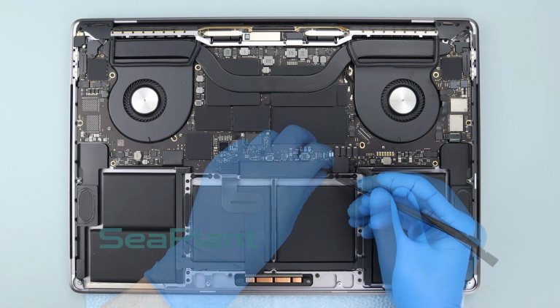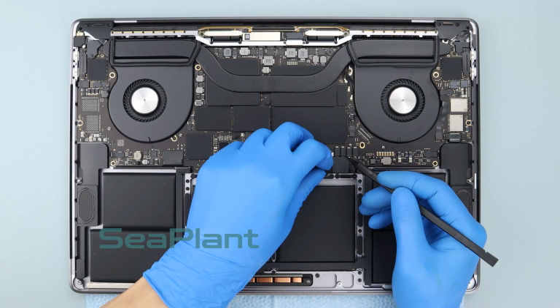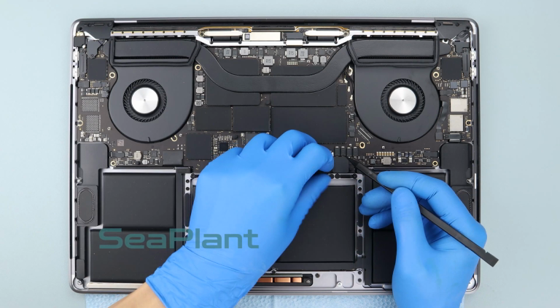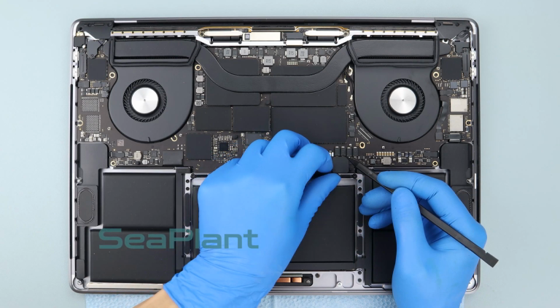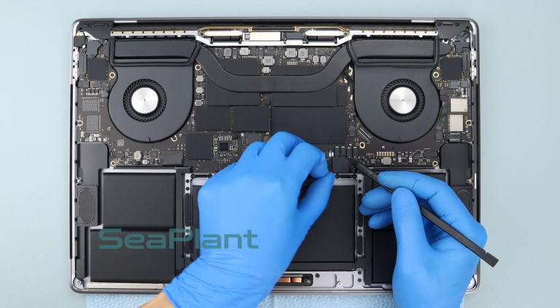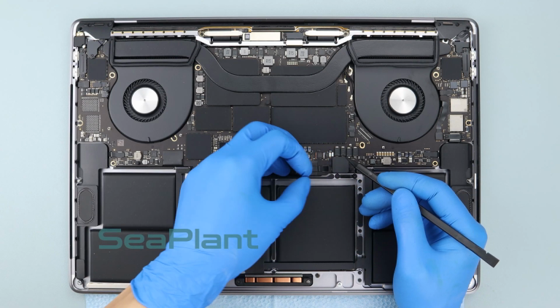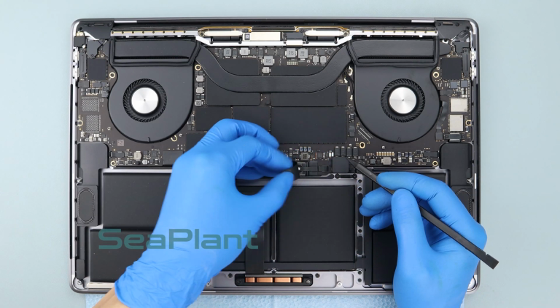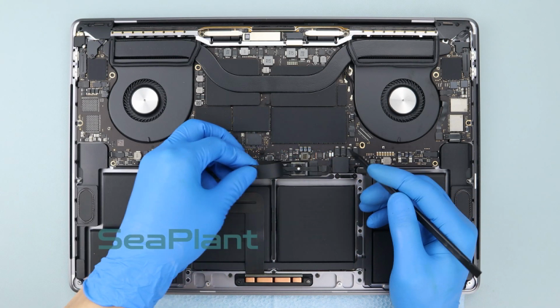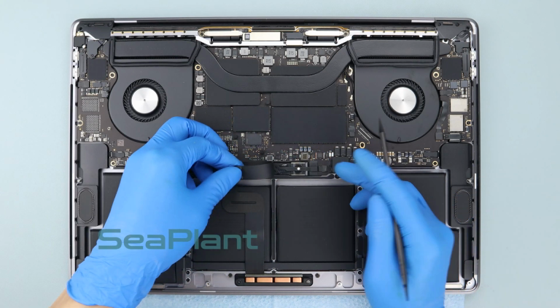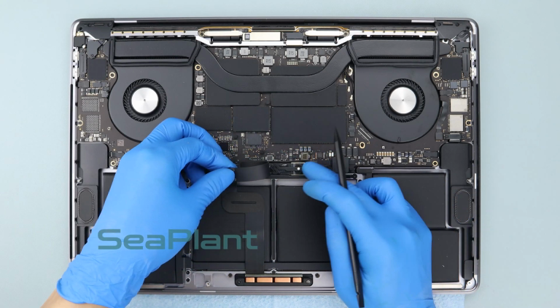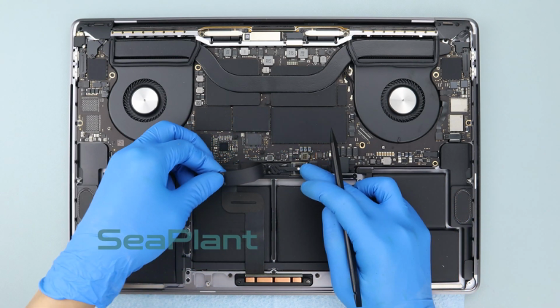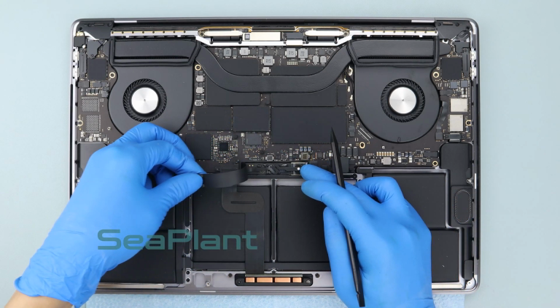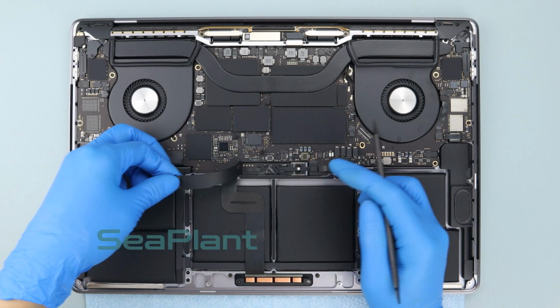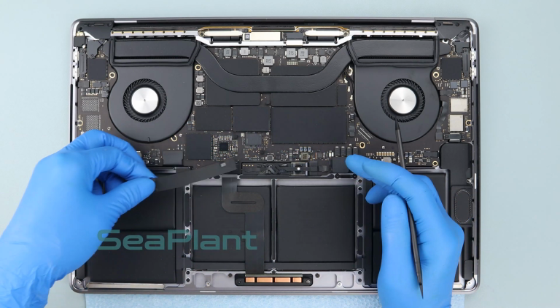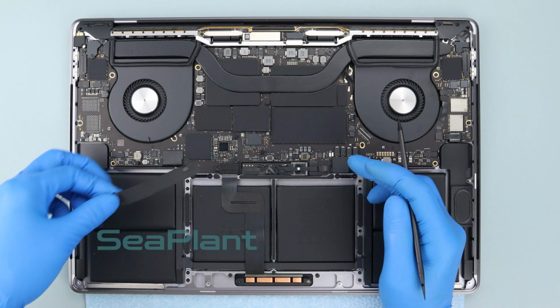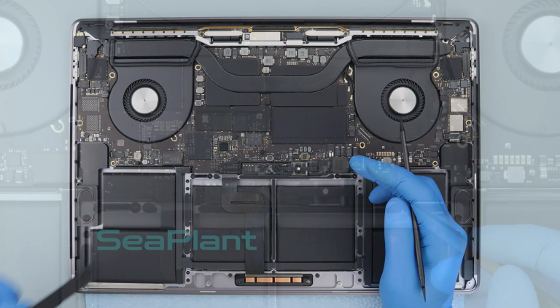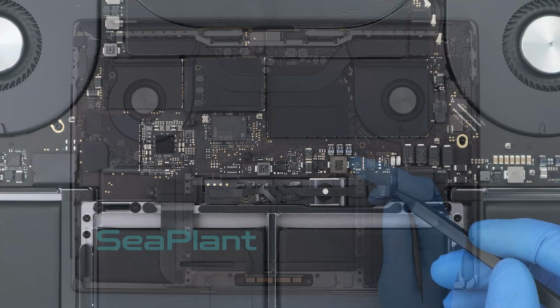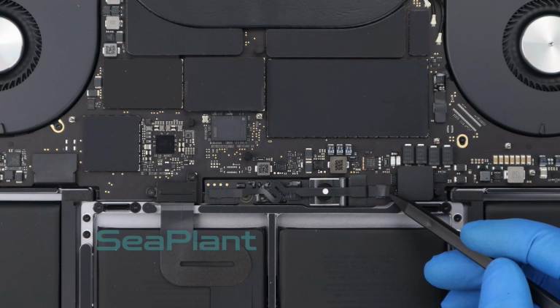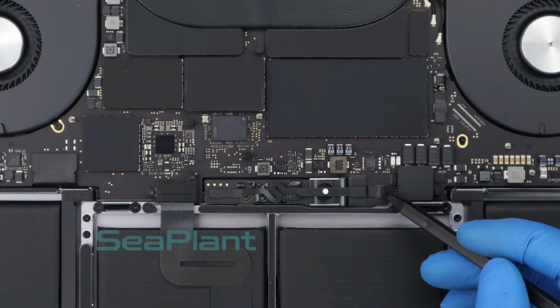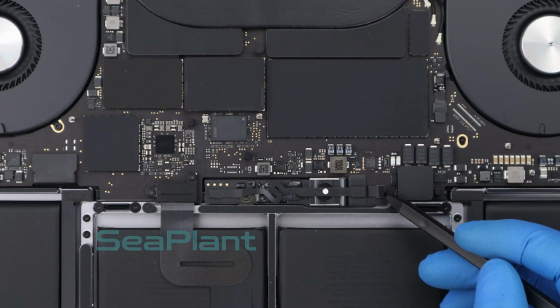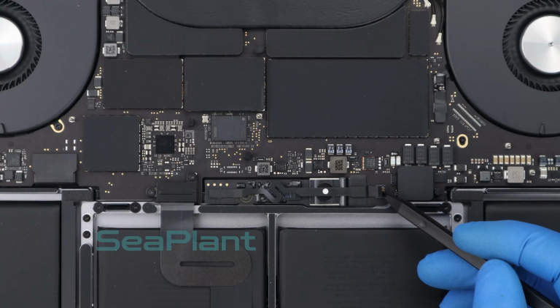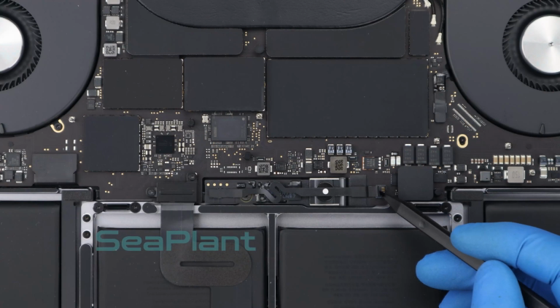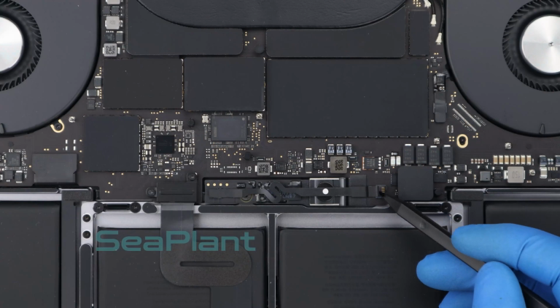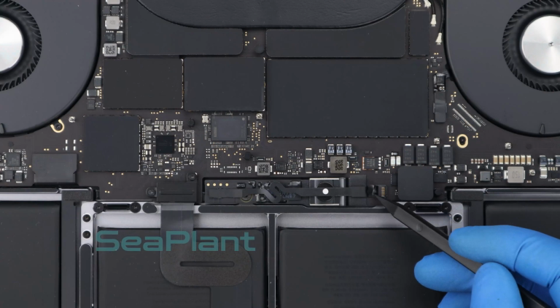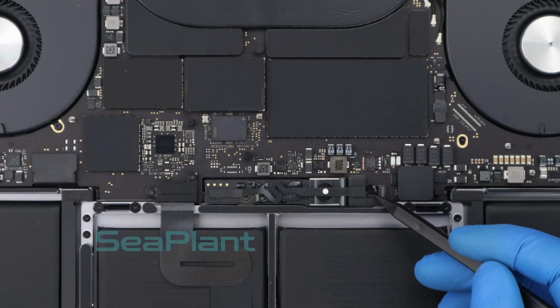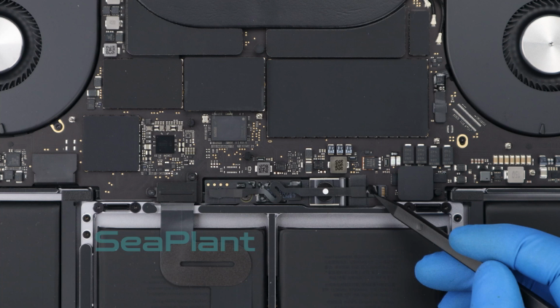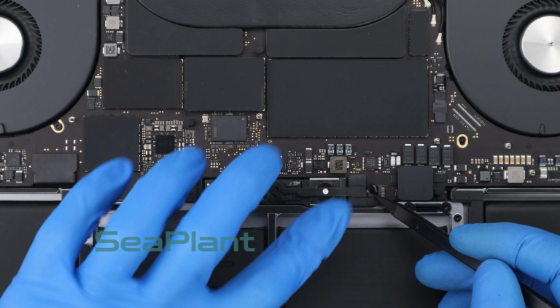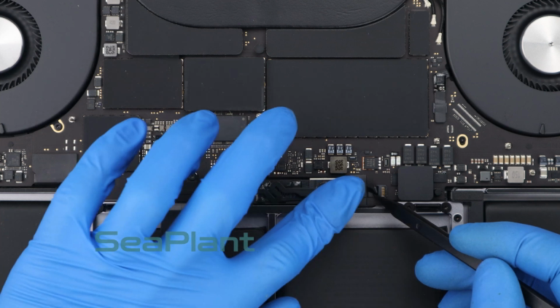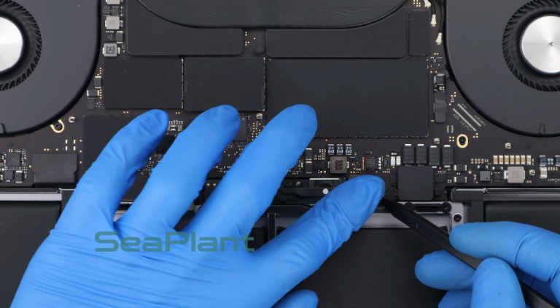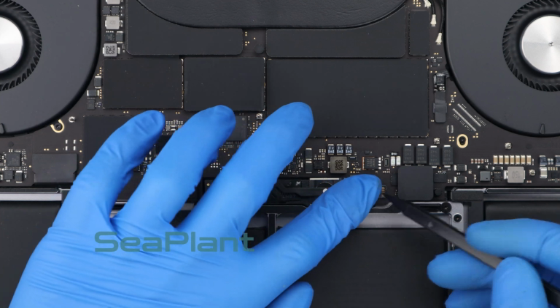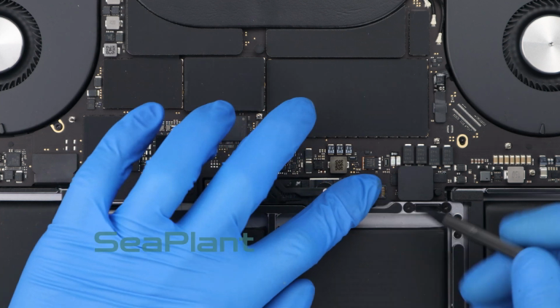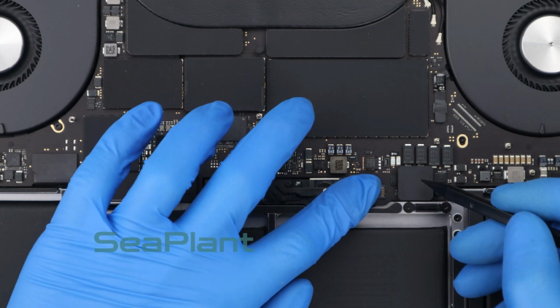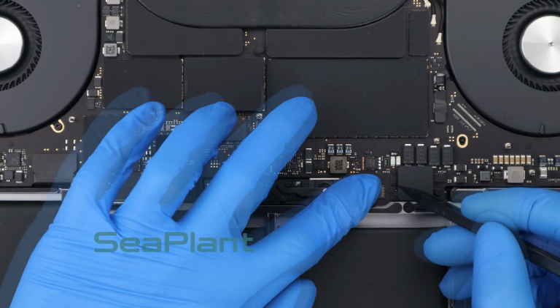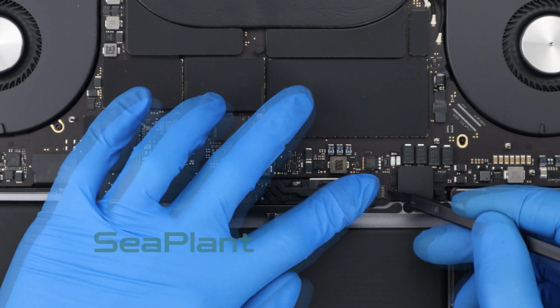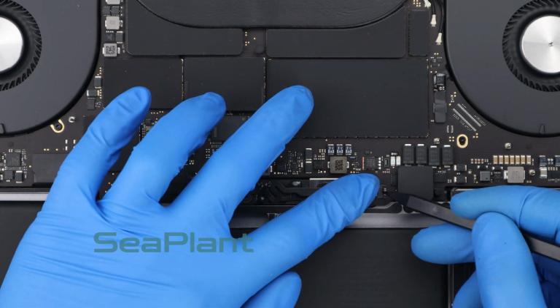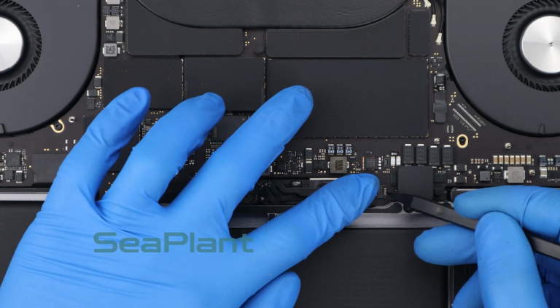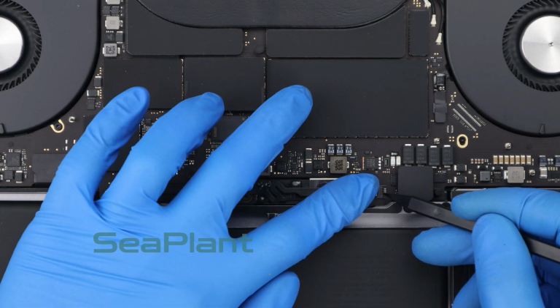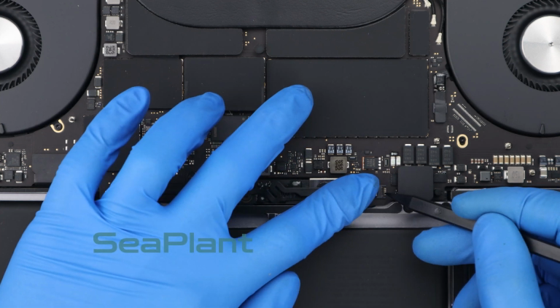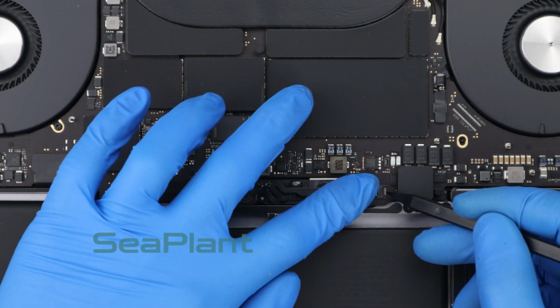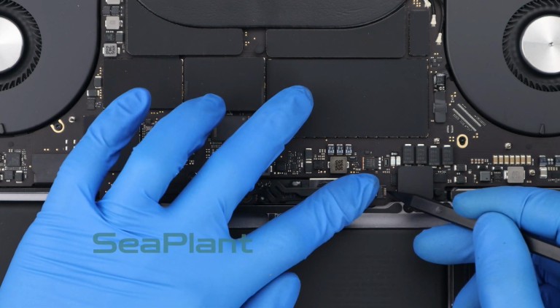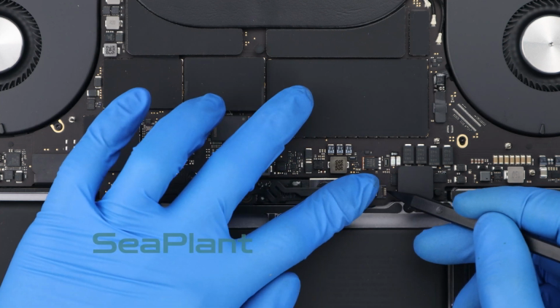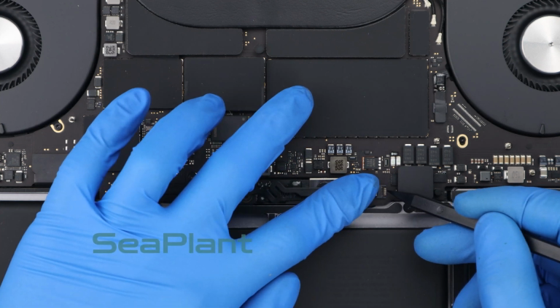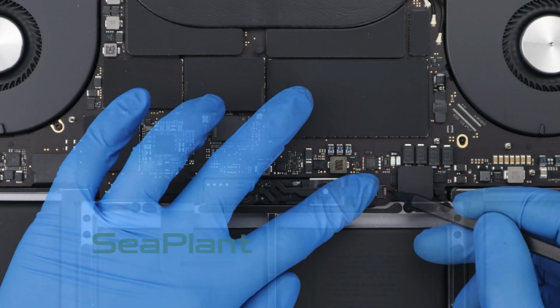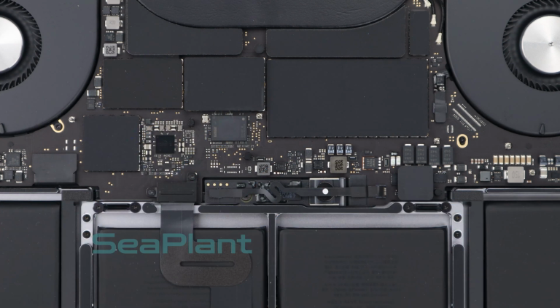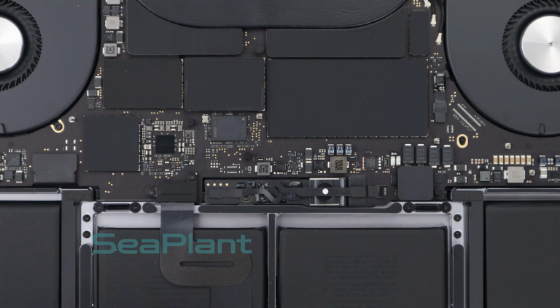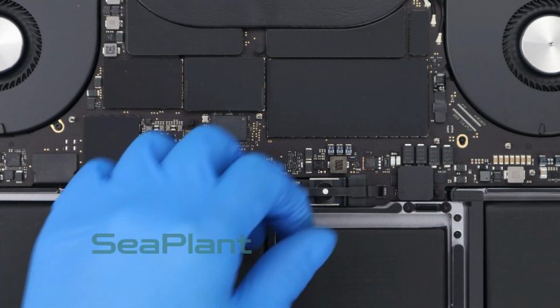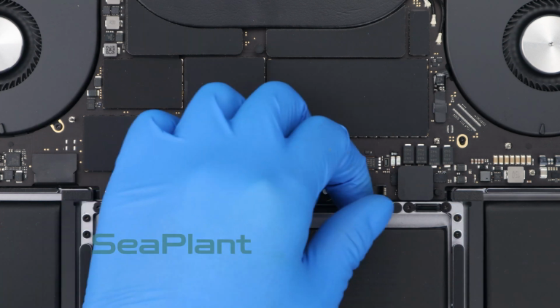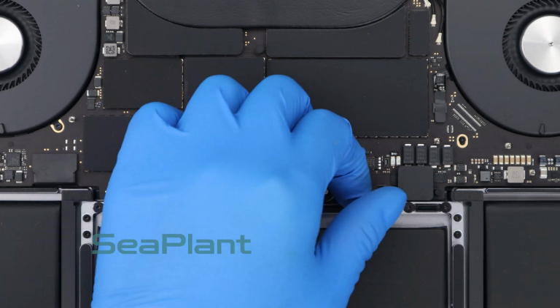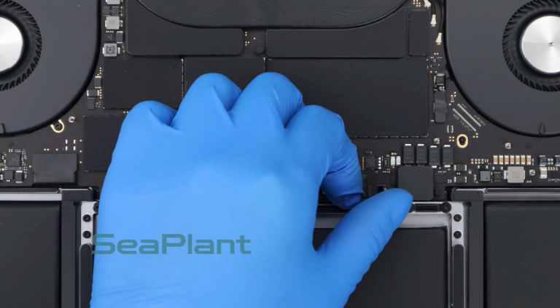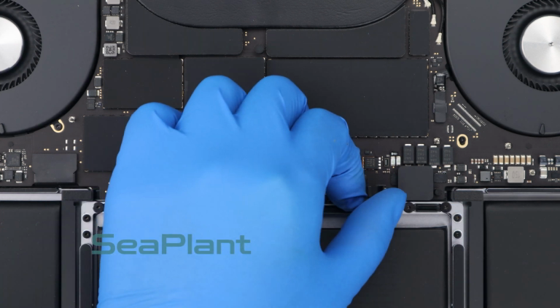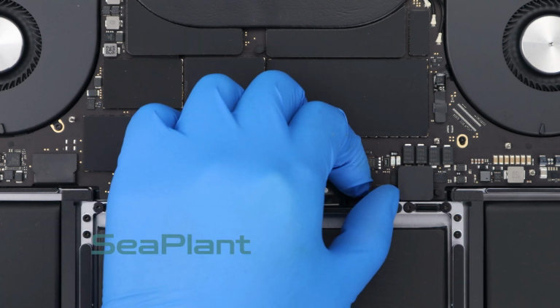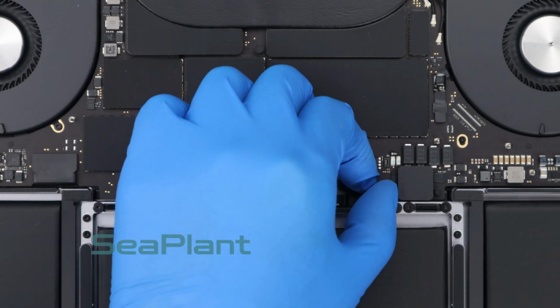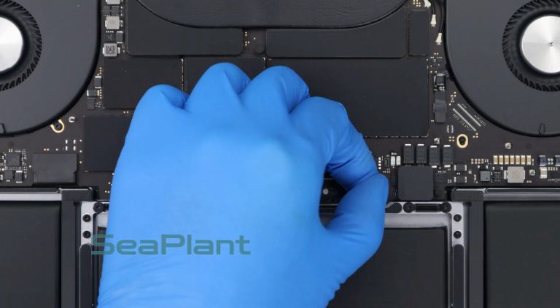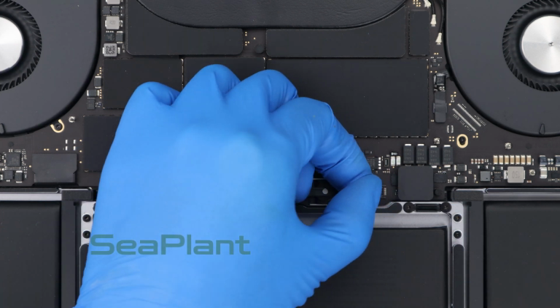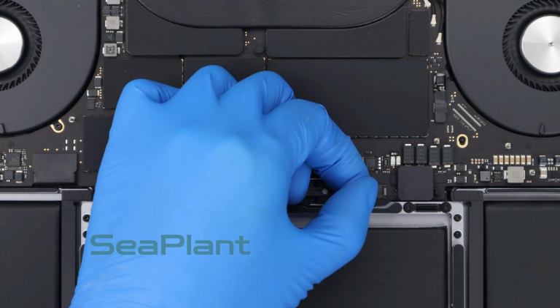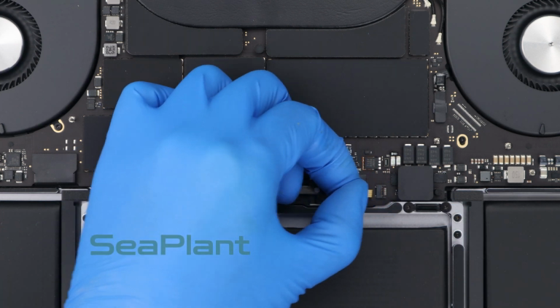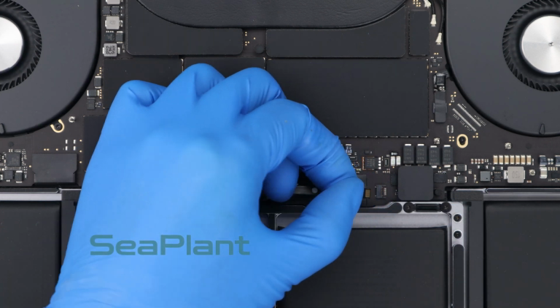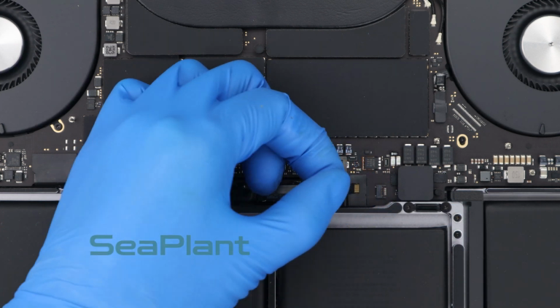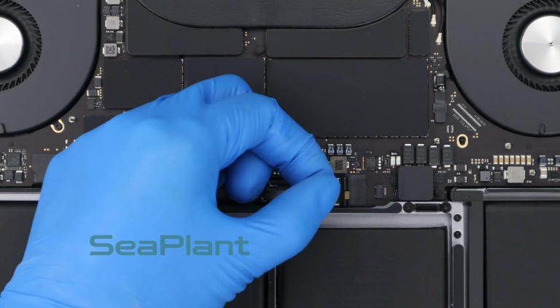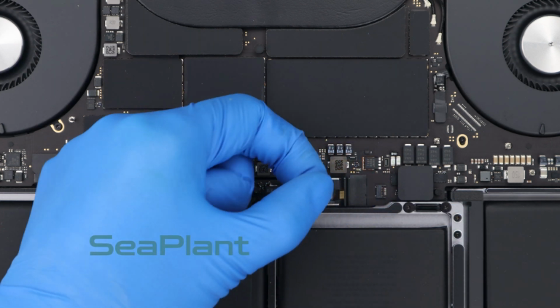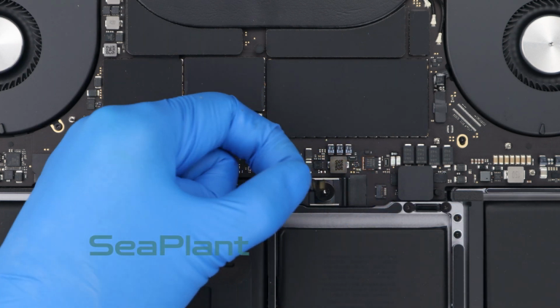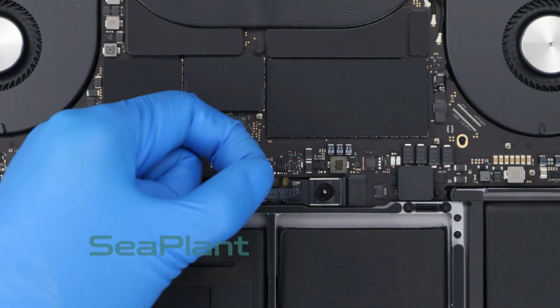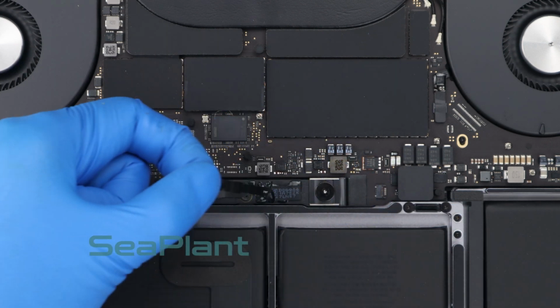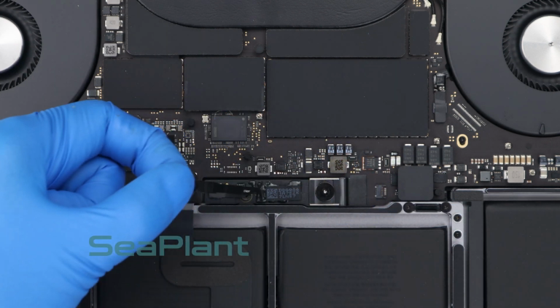Use the spudger to flip up the small black locking tab securing the cable in its connector. Make sure the small black locking tab is open.